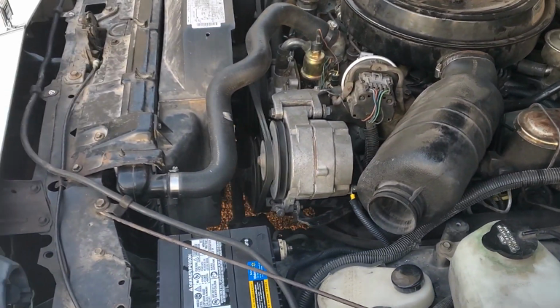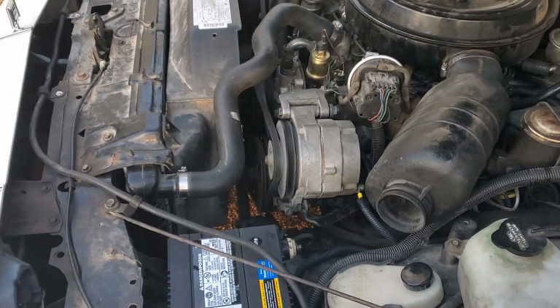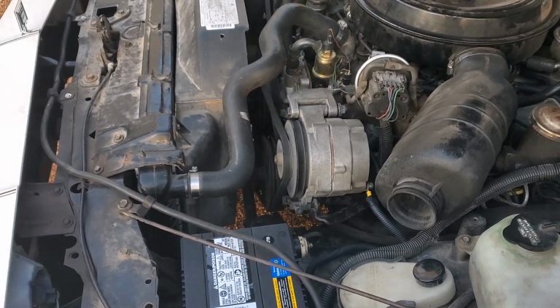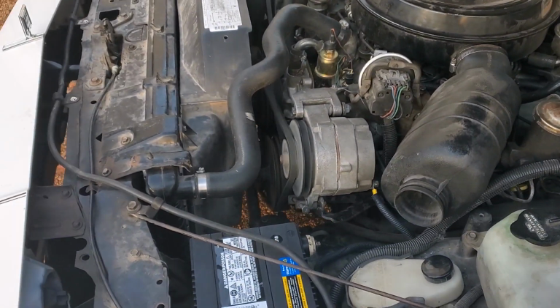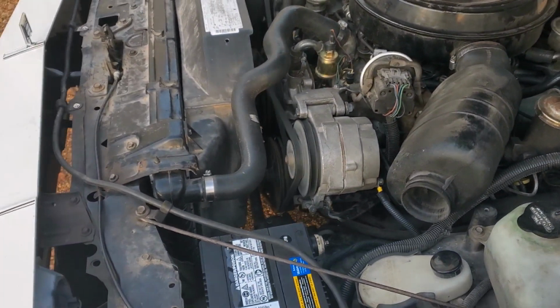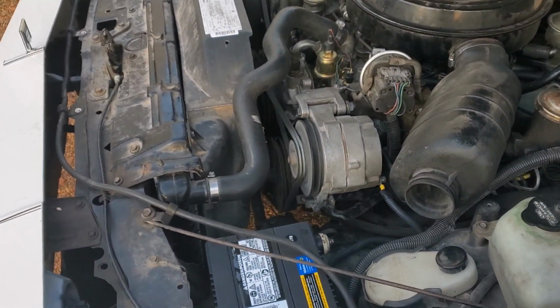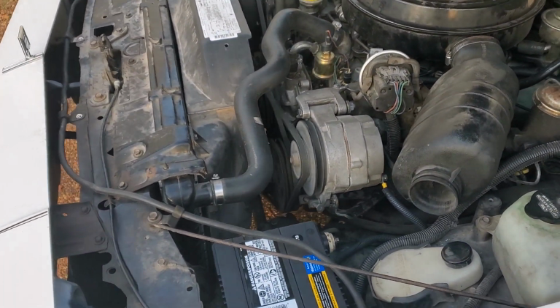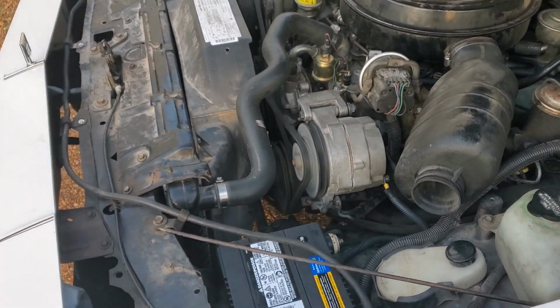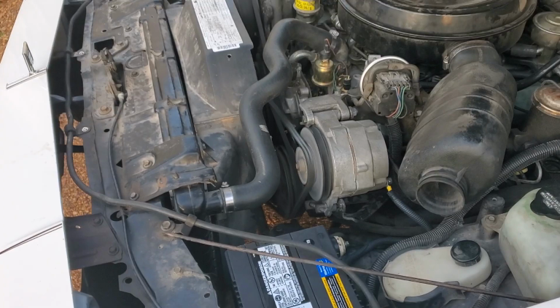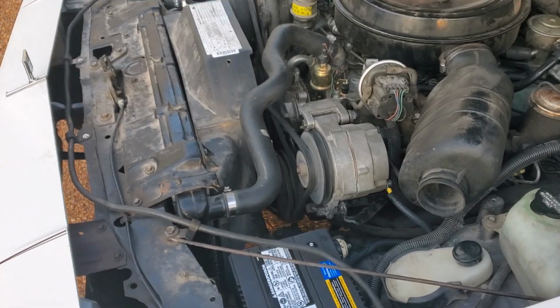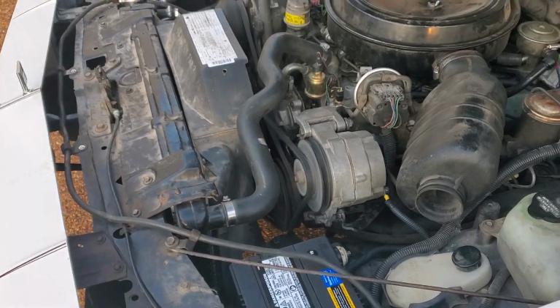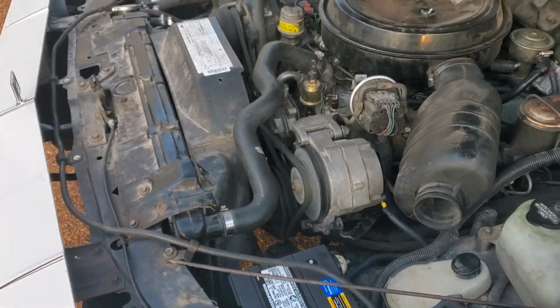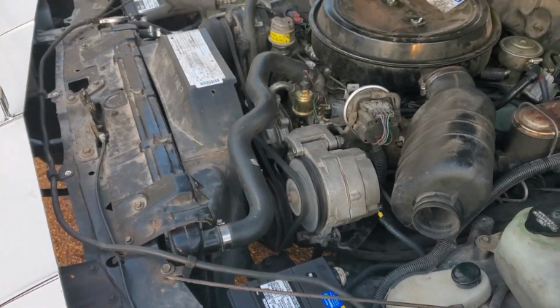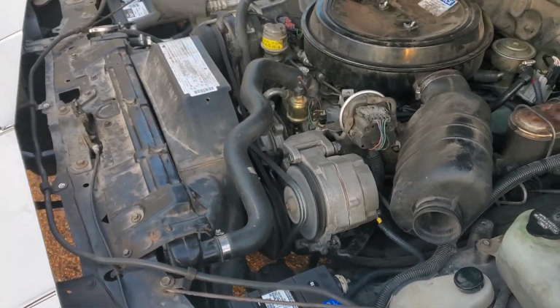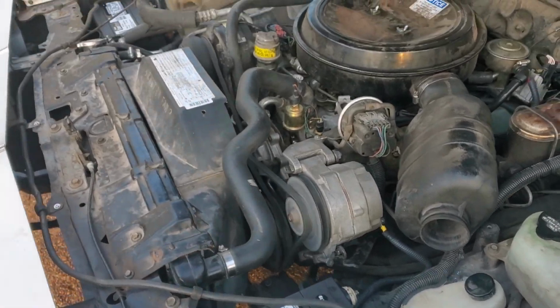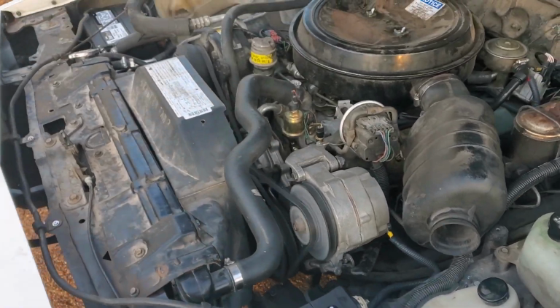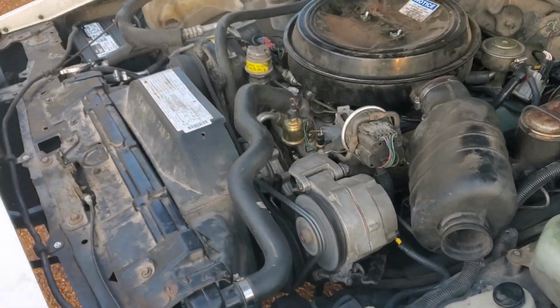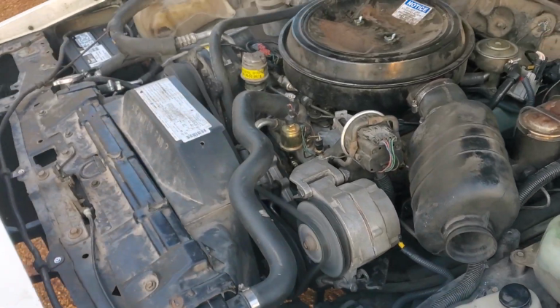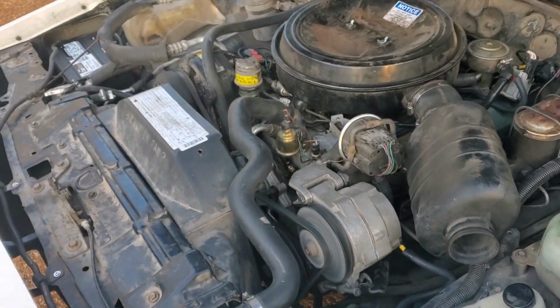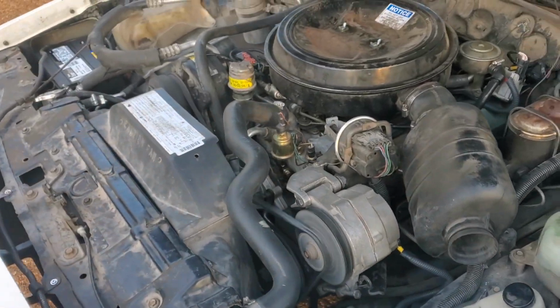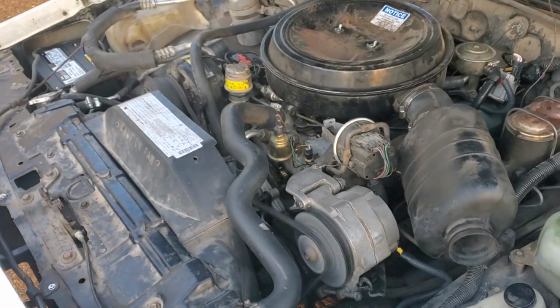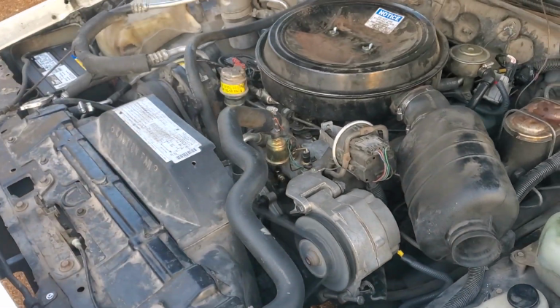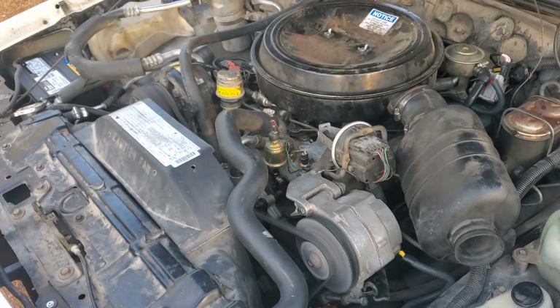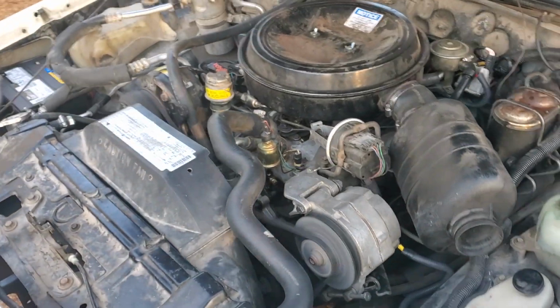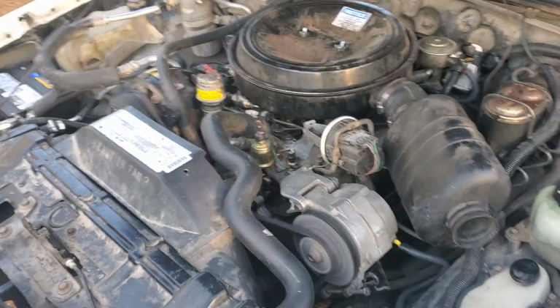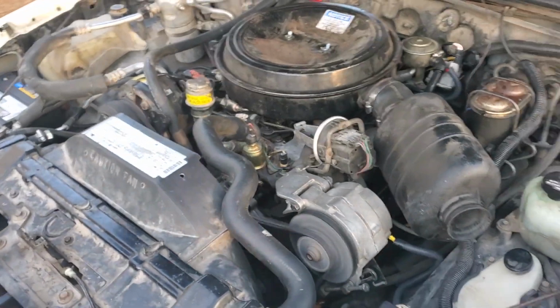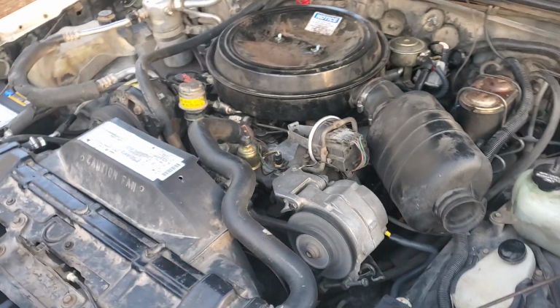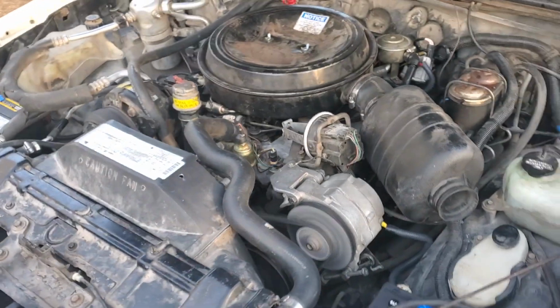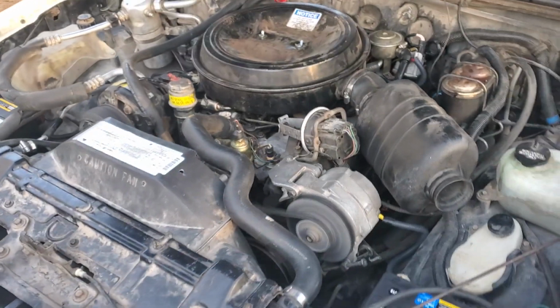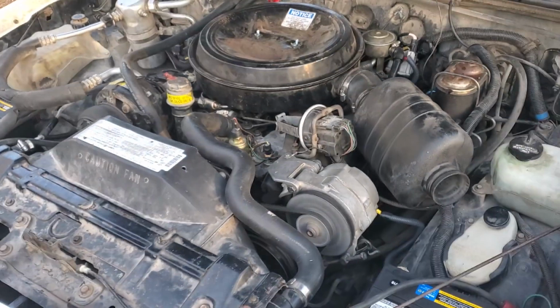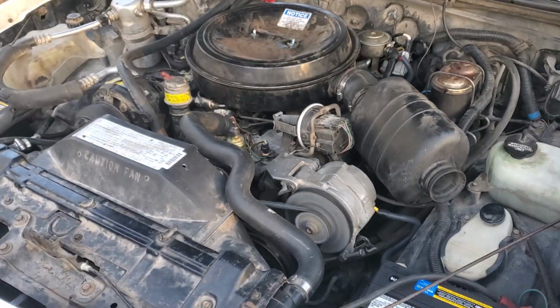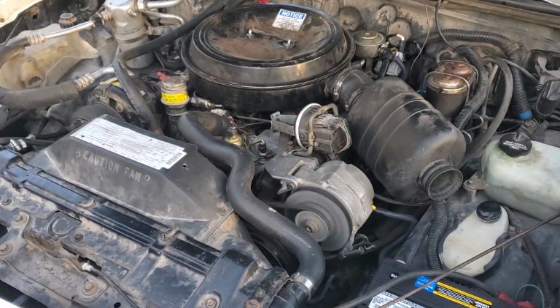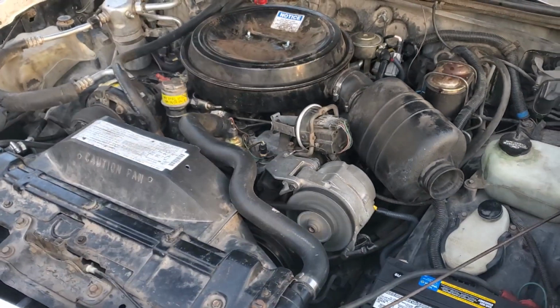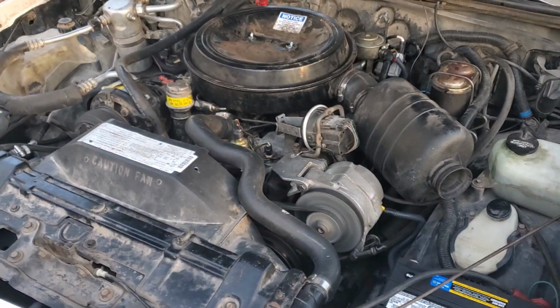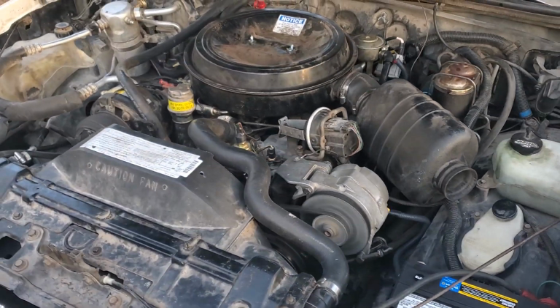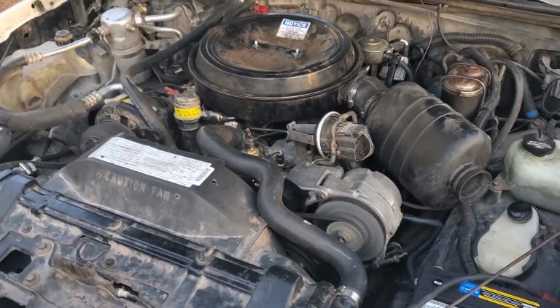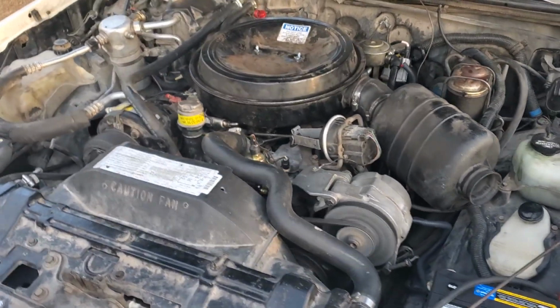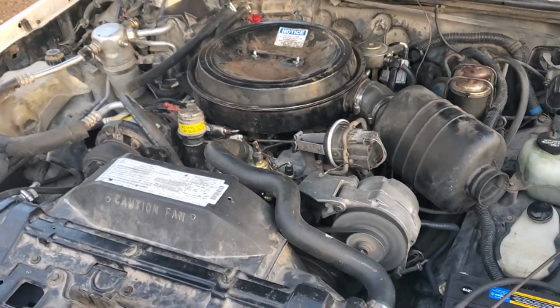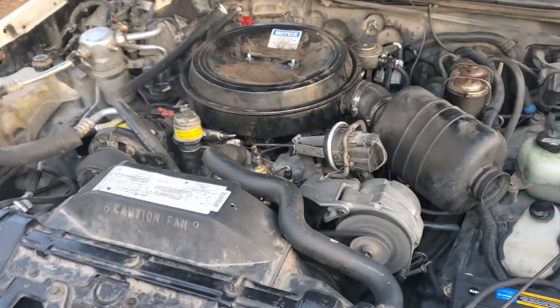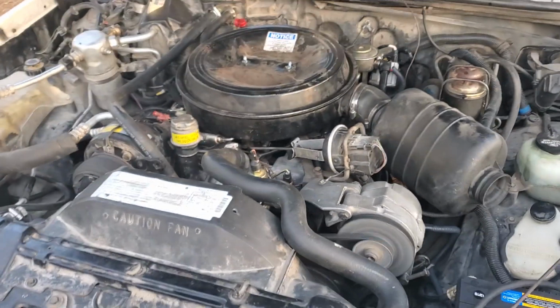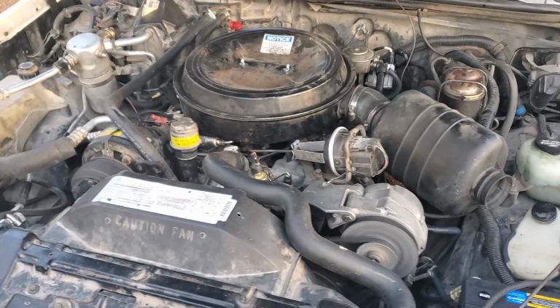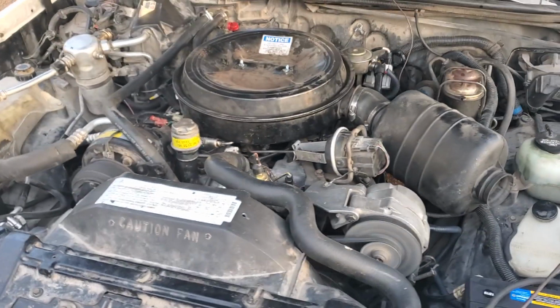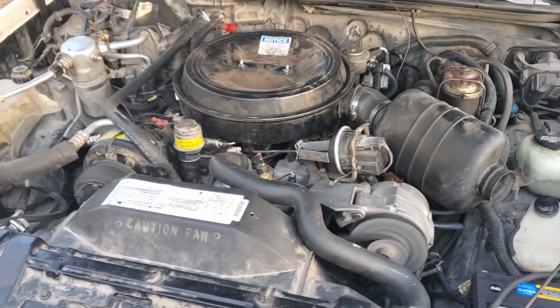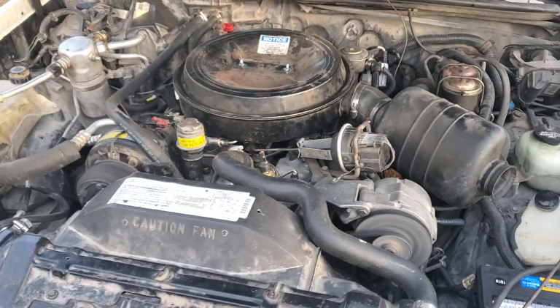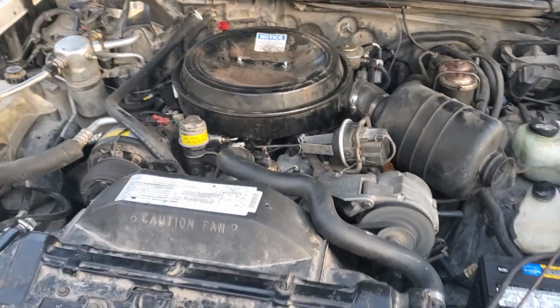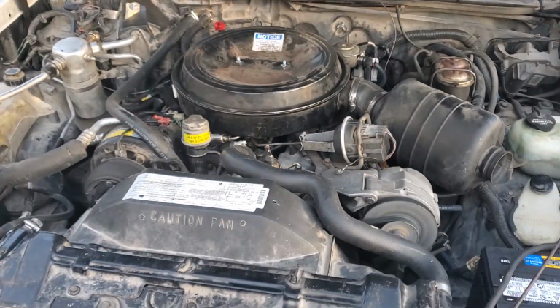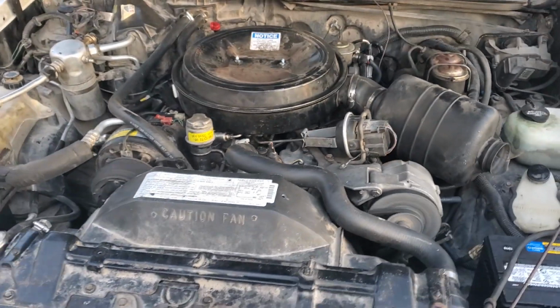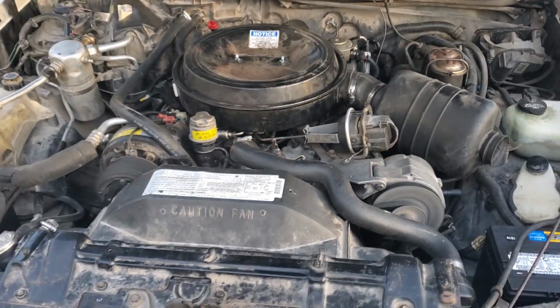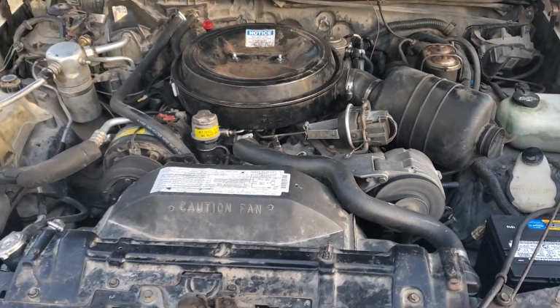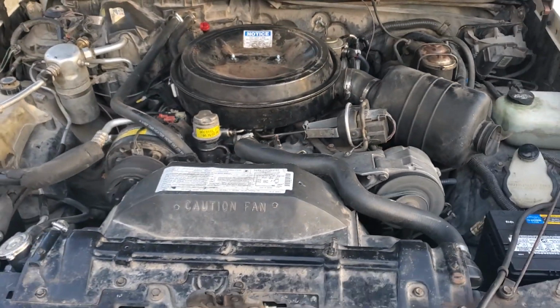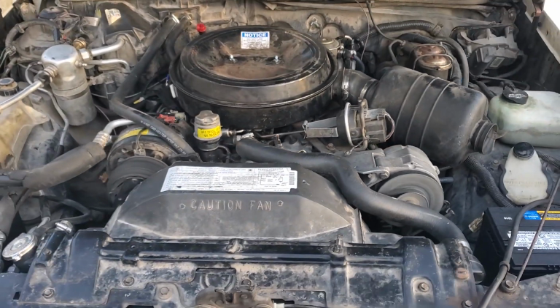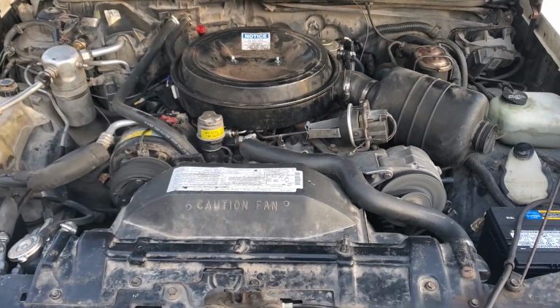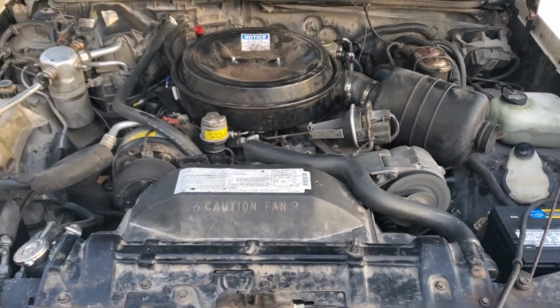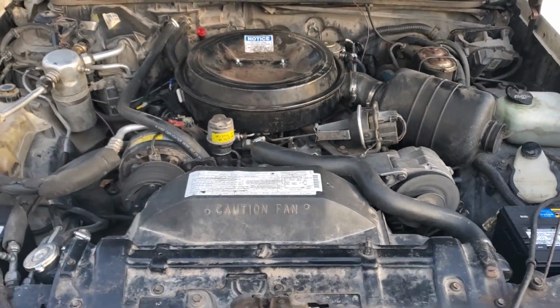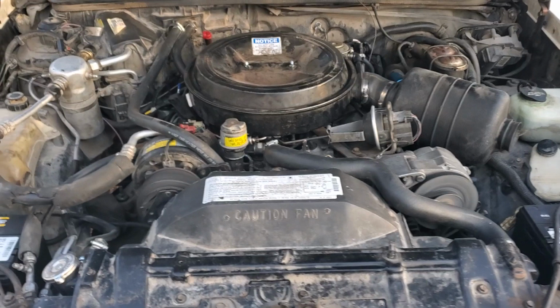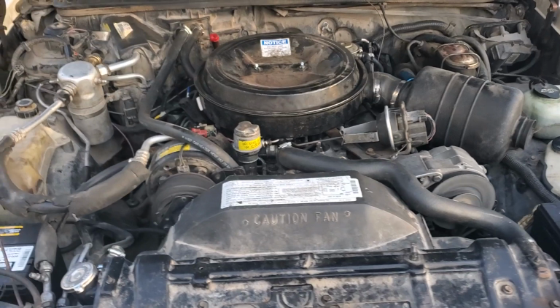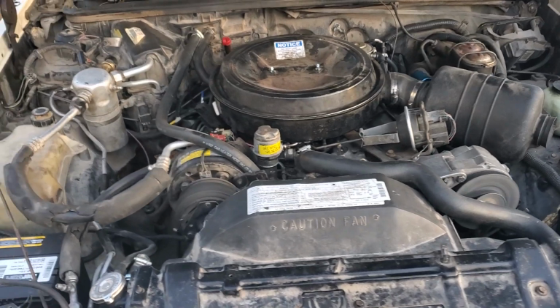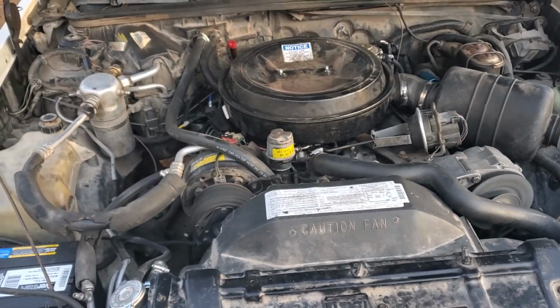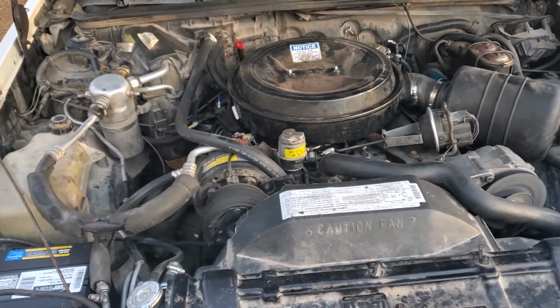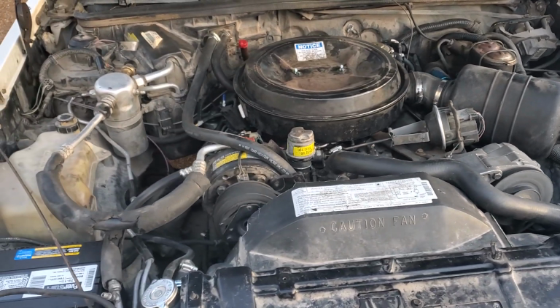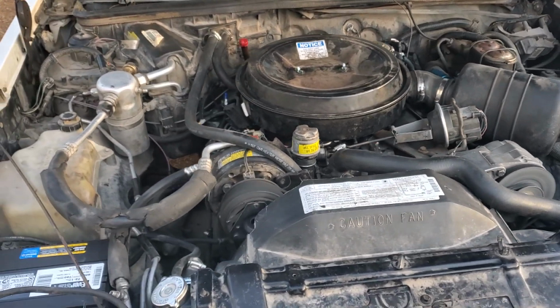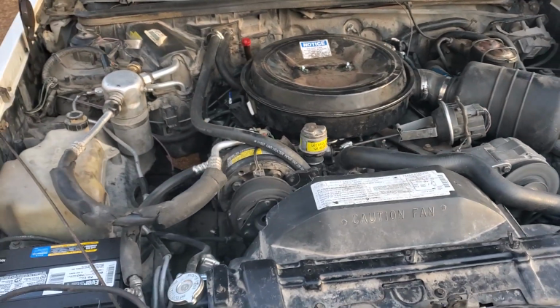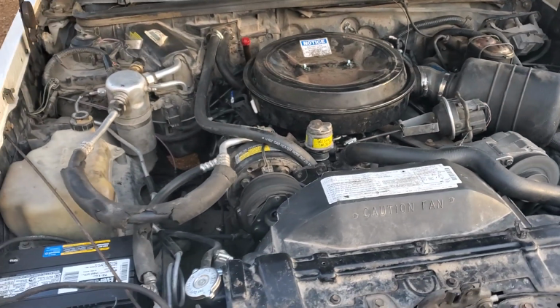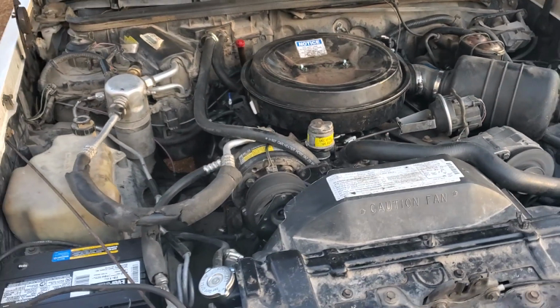The air conditioner does need charging — it's obviously got a leak somewhere, so that will have to be addressed before too long, here in Texas.